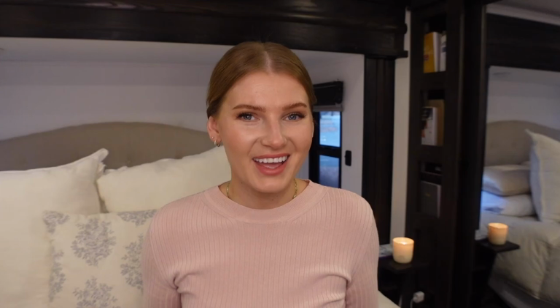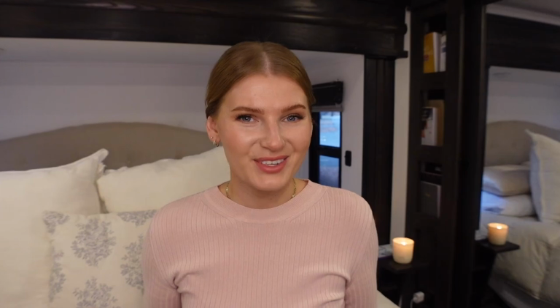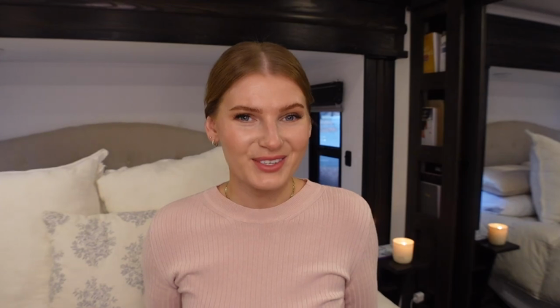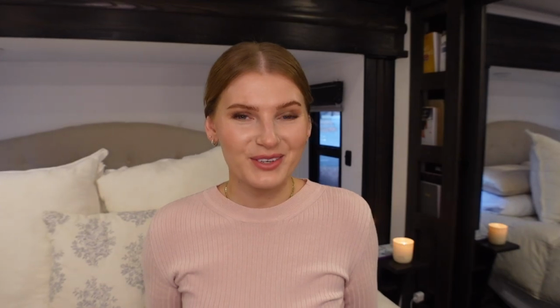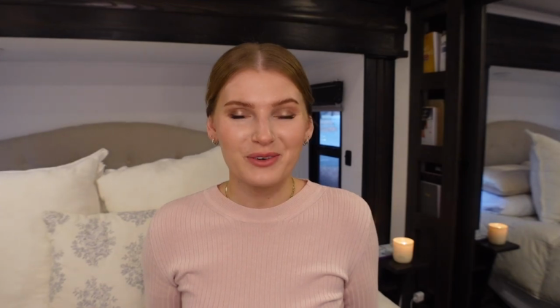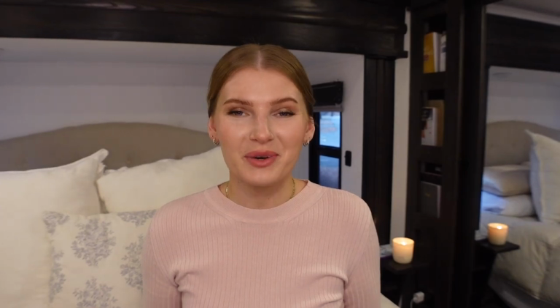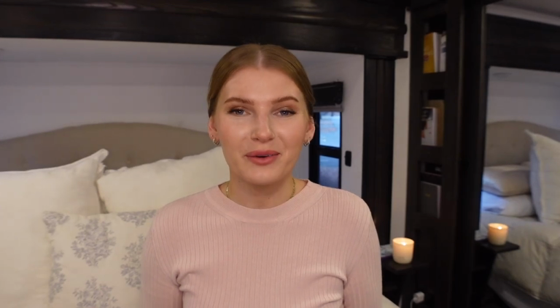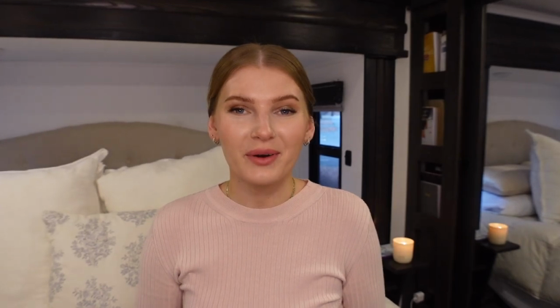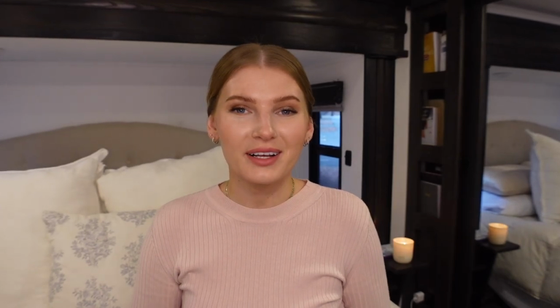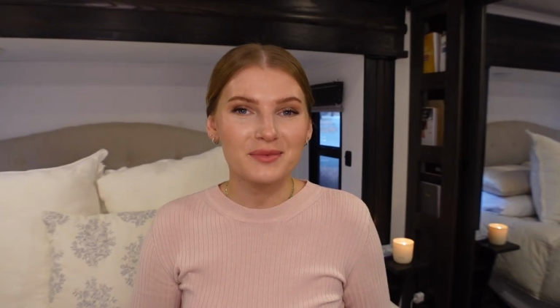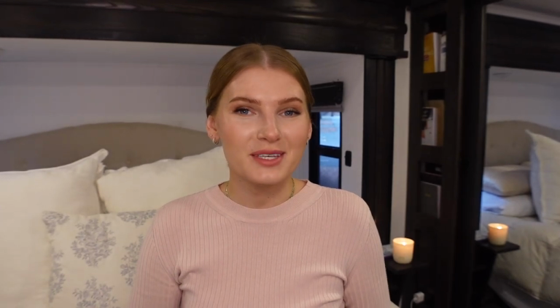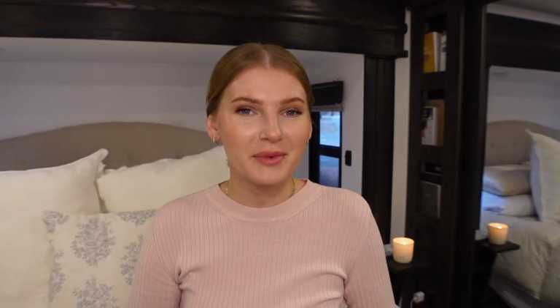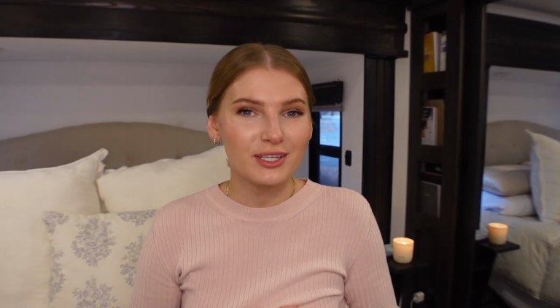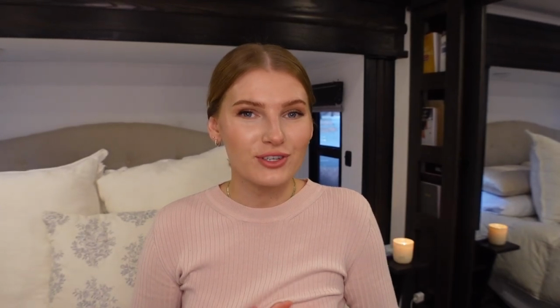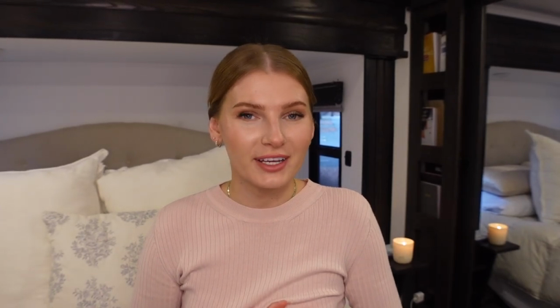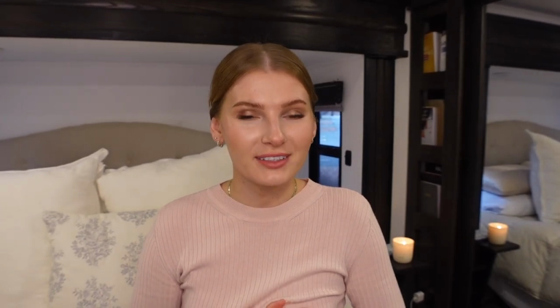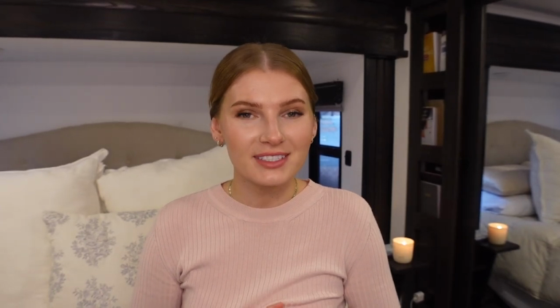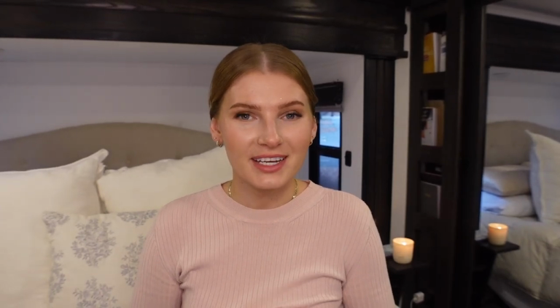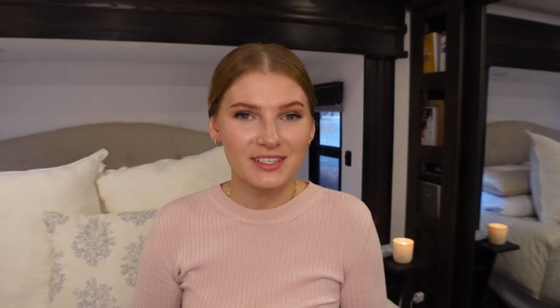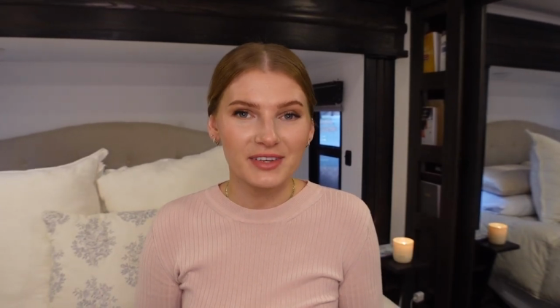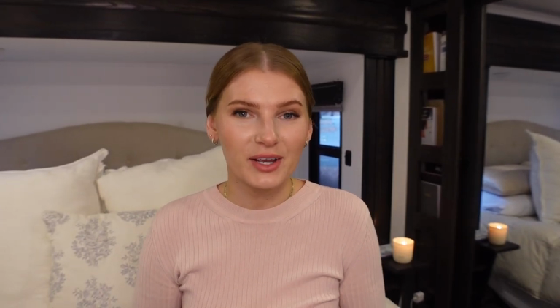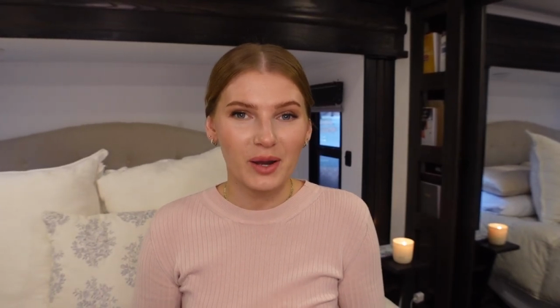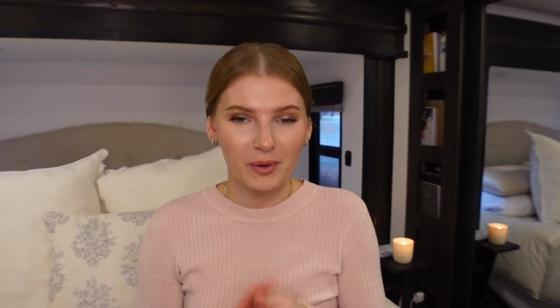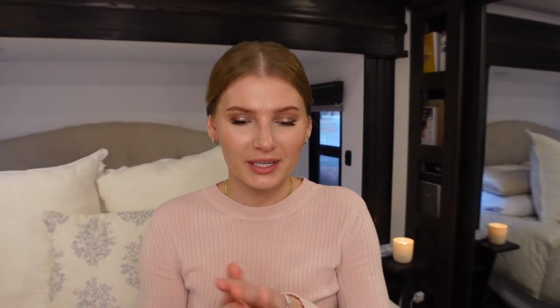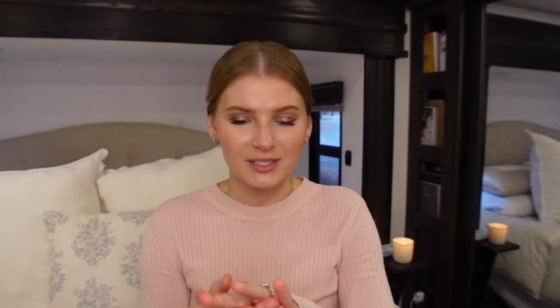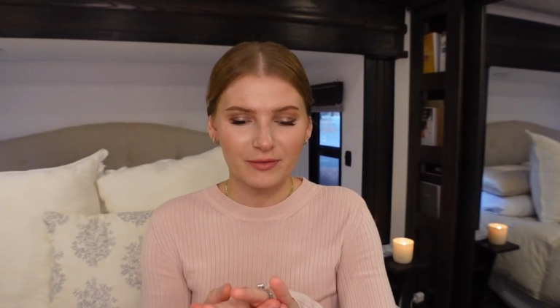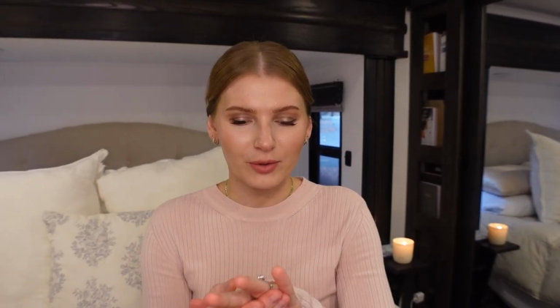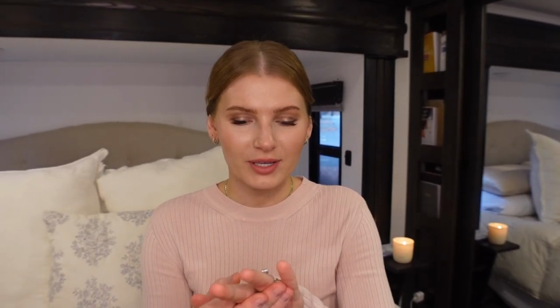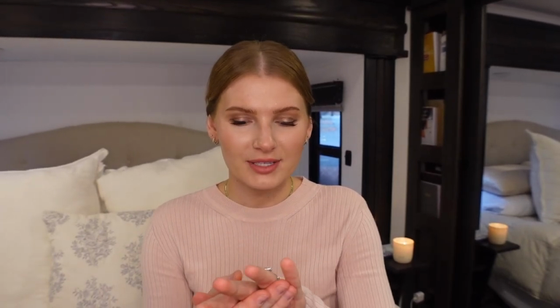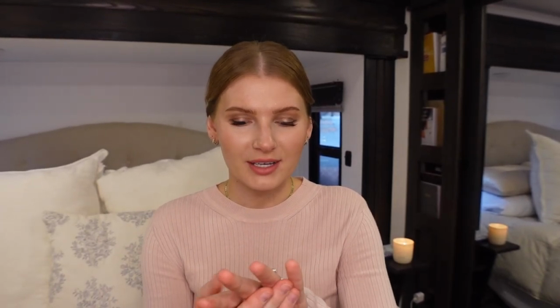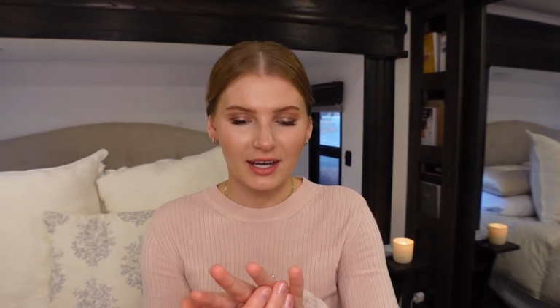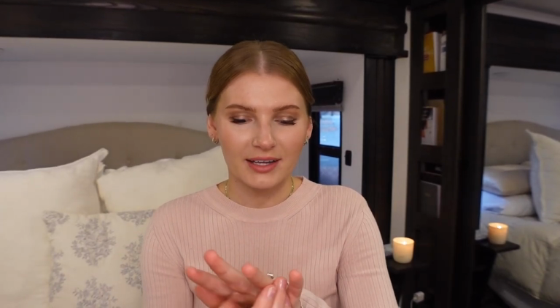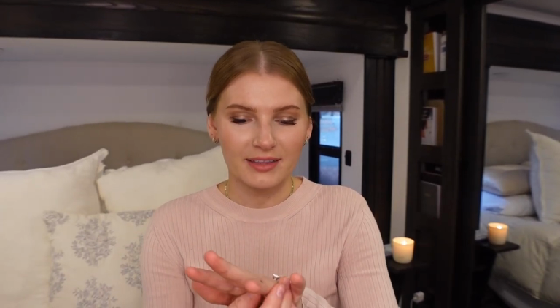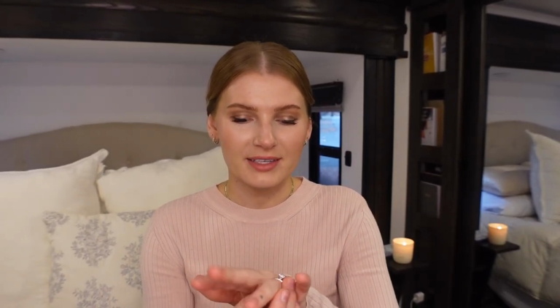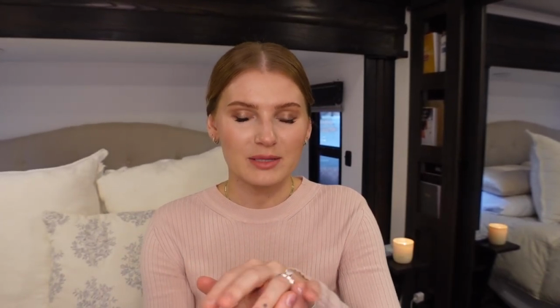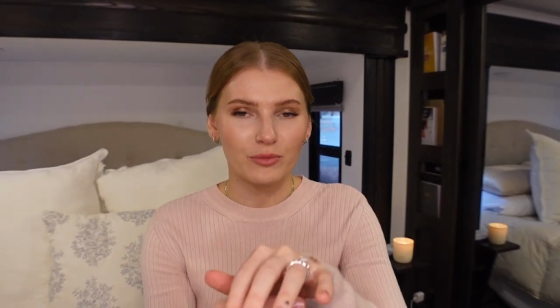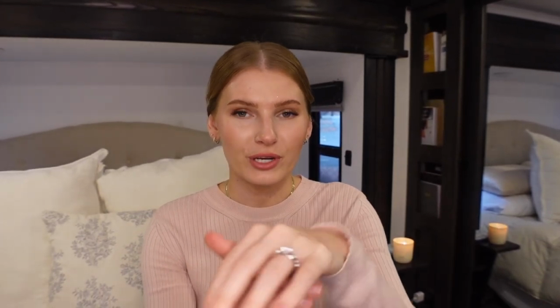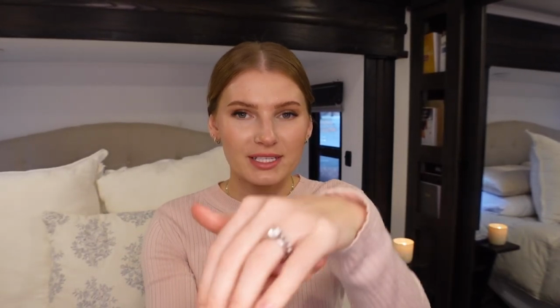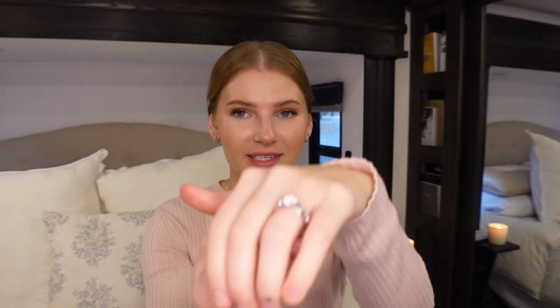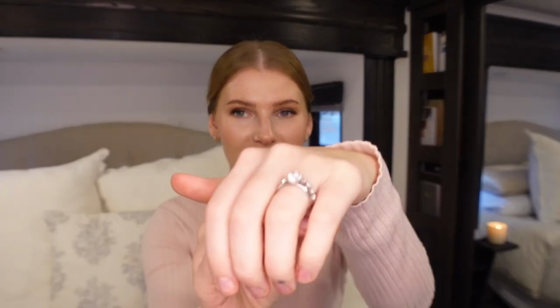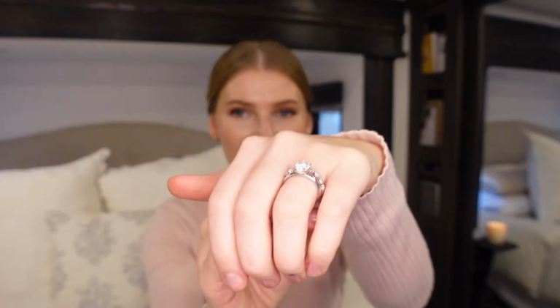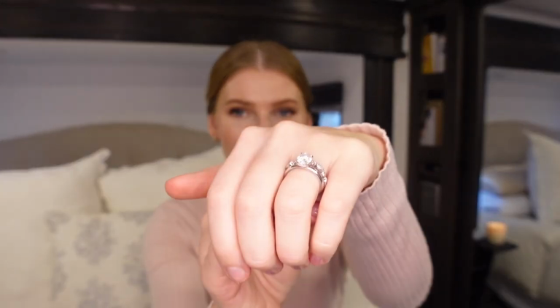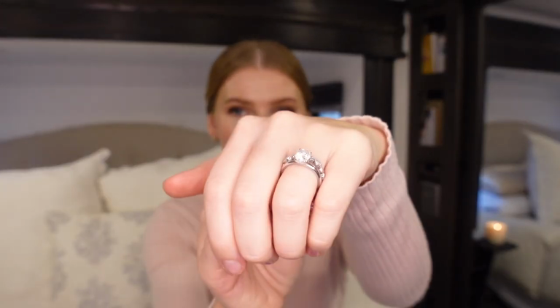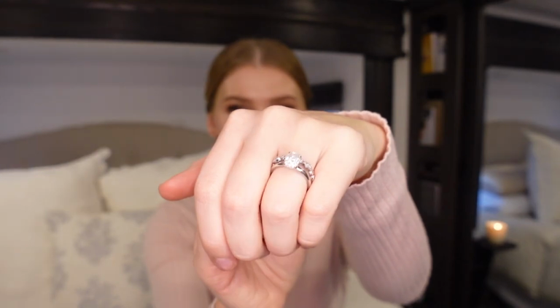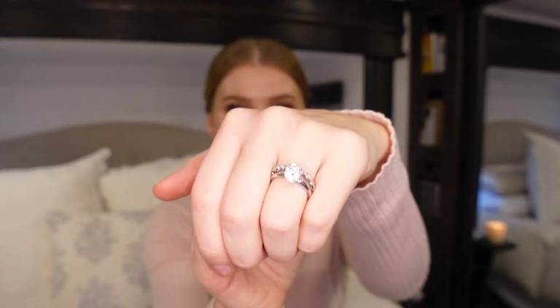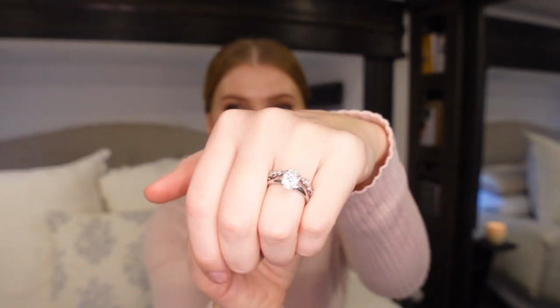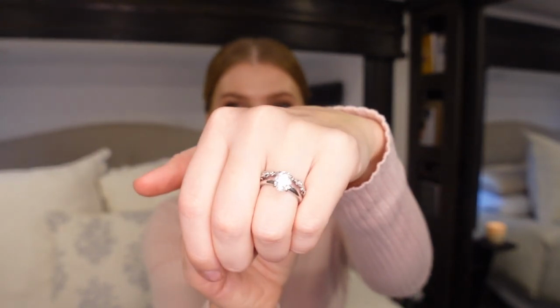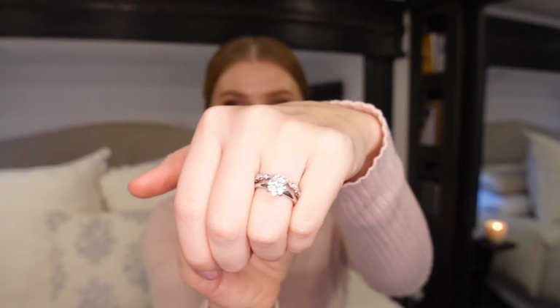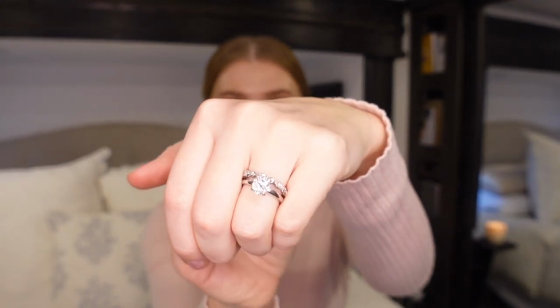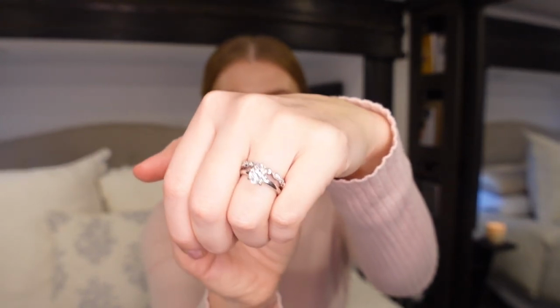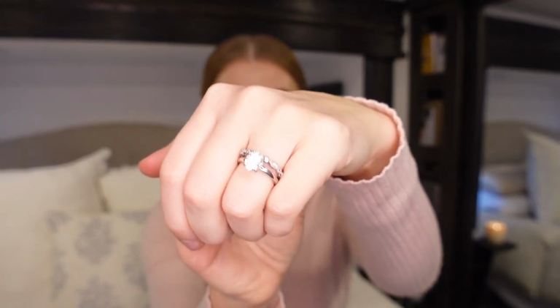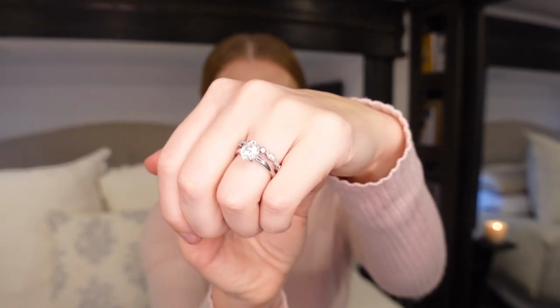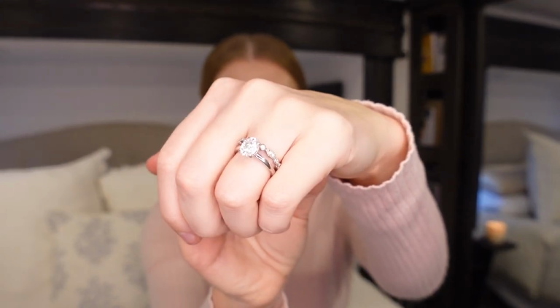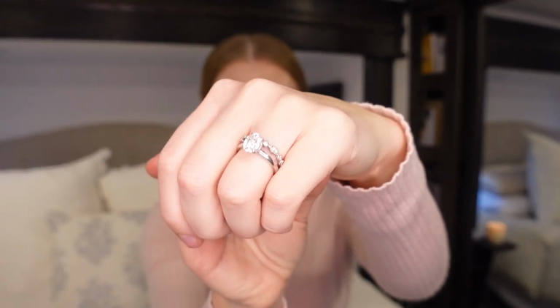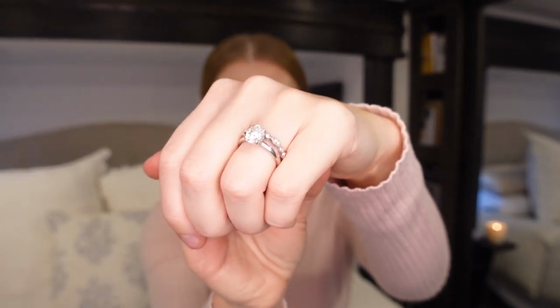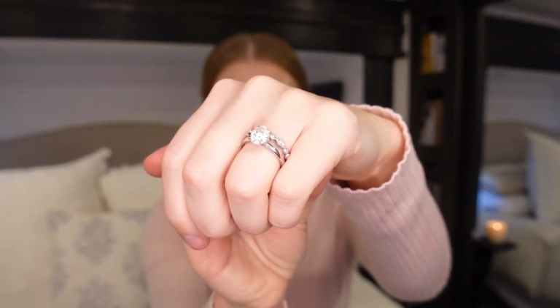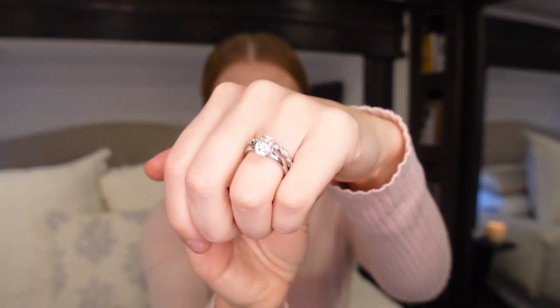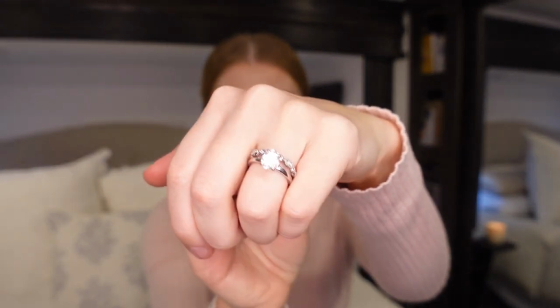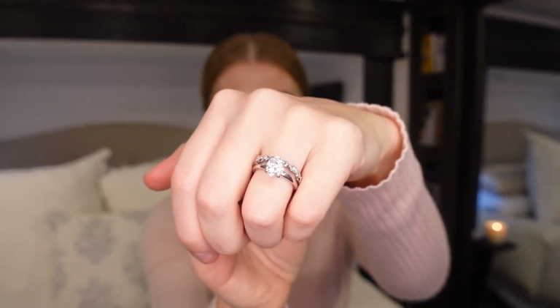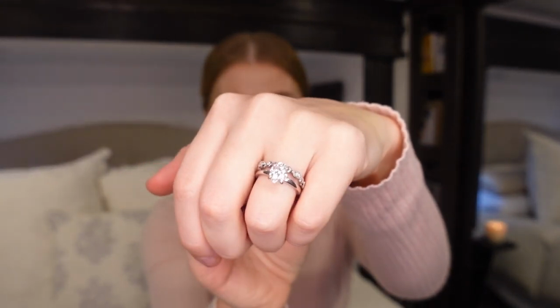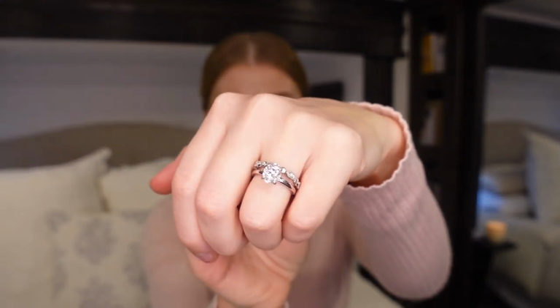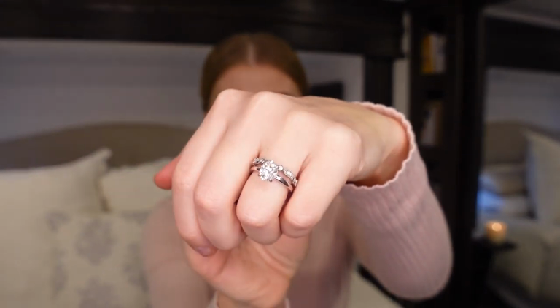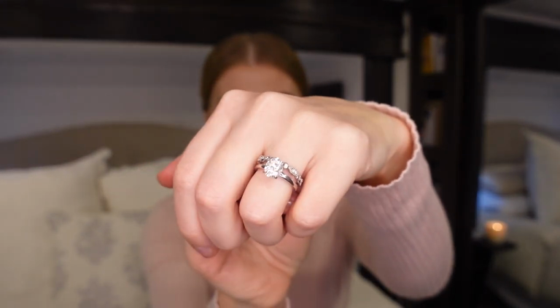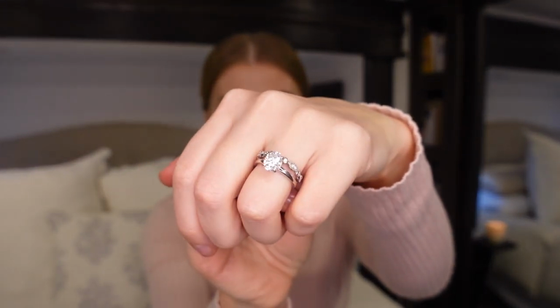Hey YouTube! Welcome to my channel. Today's video I wanted to focus on this Moissanite set right here and share my experience with it.